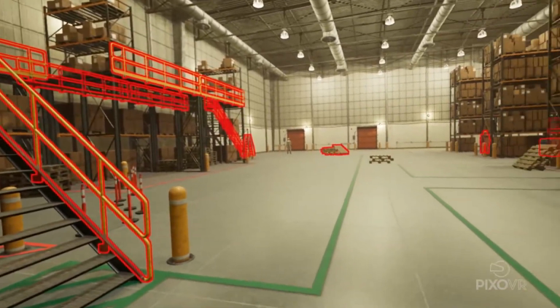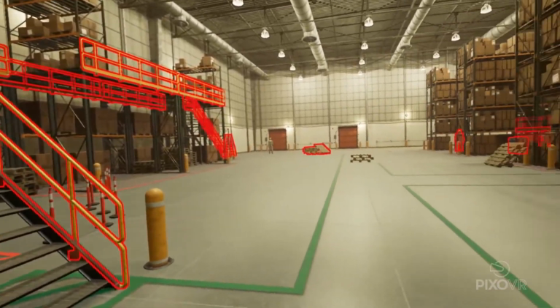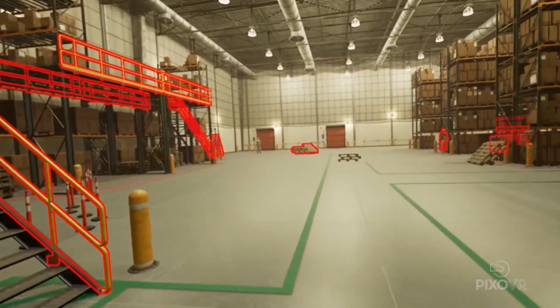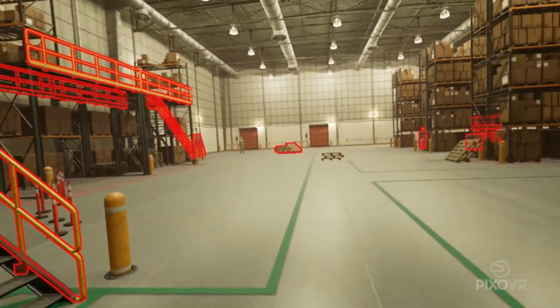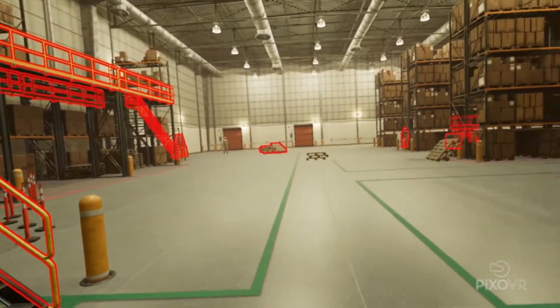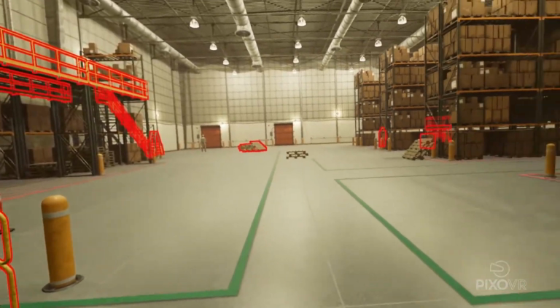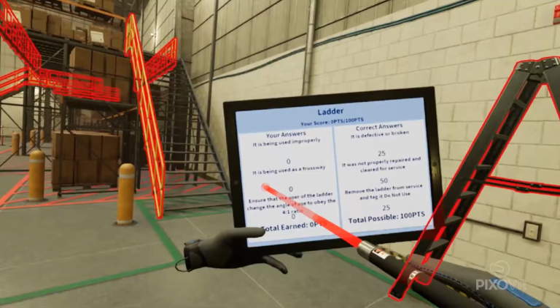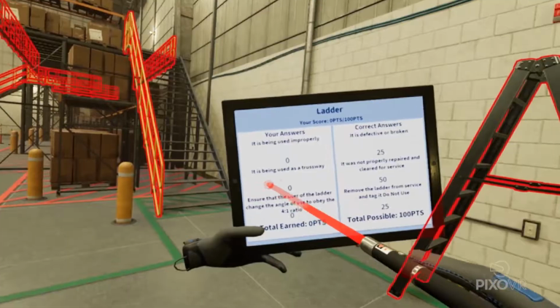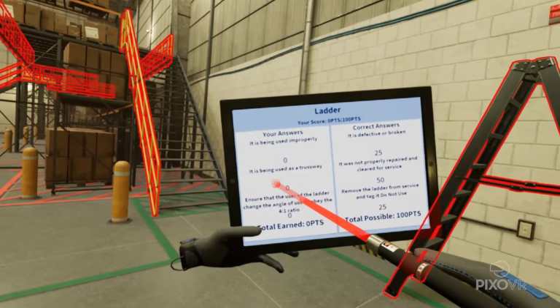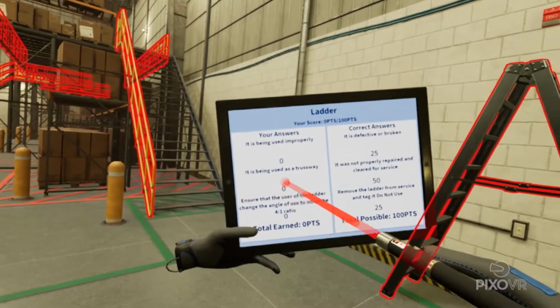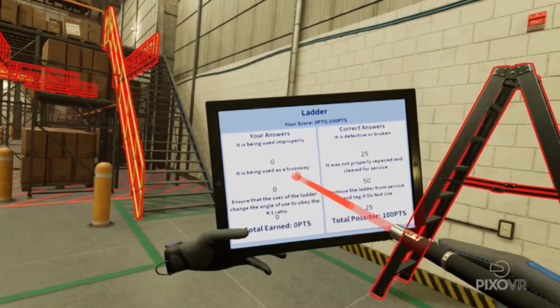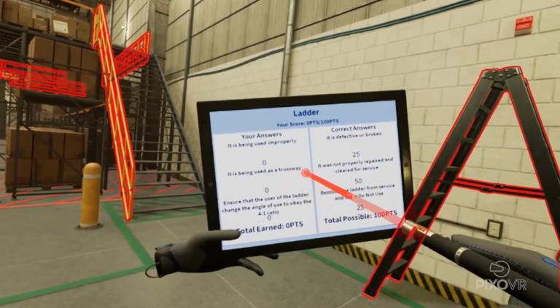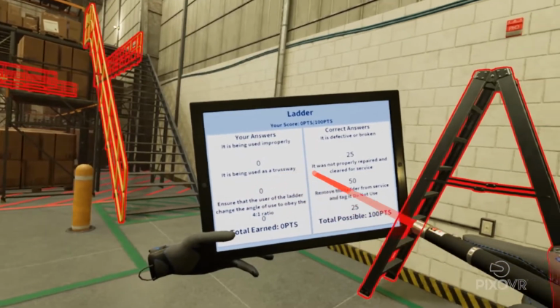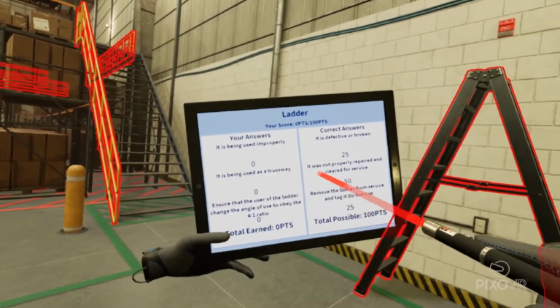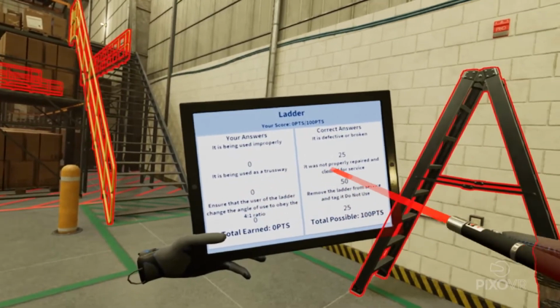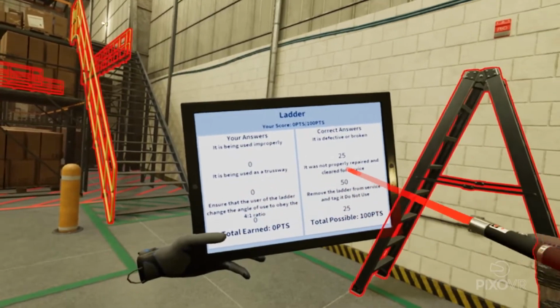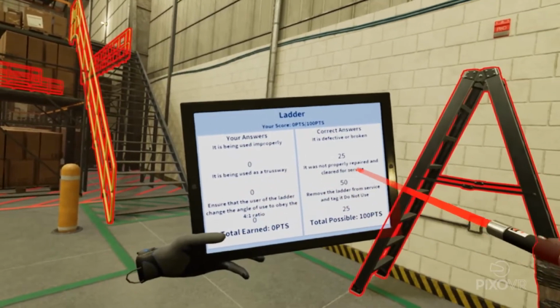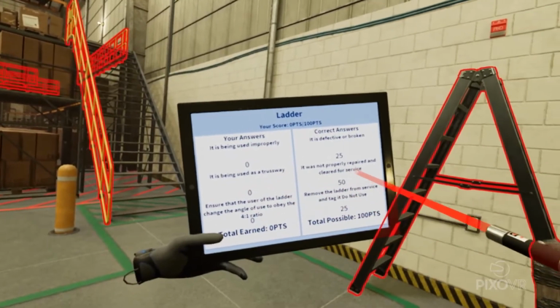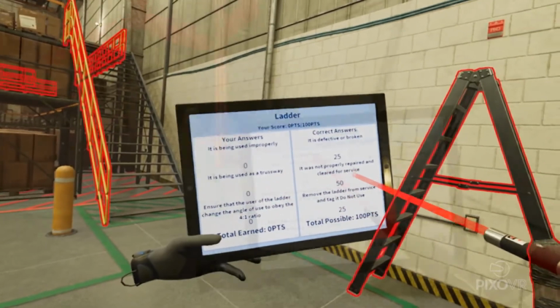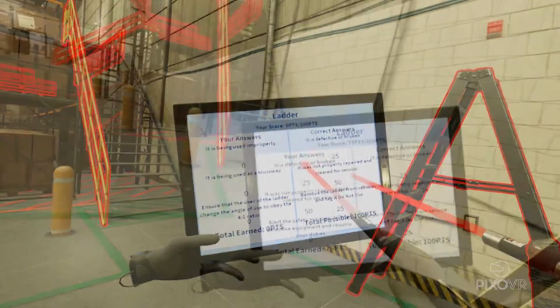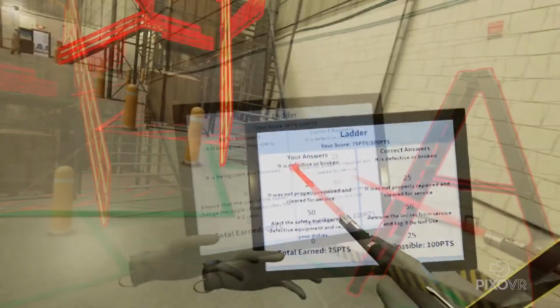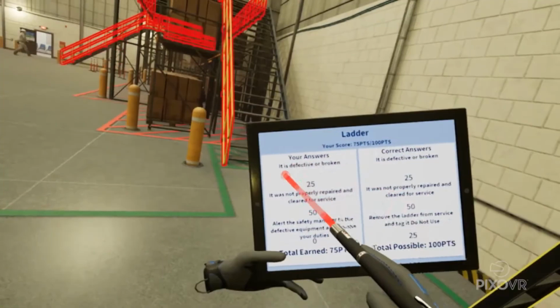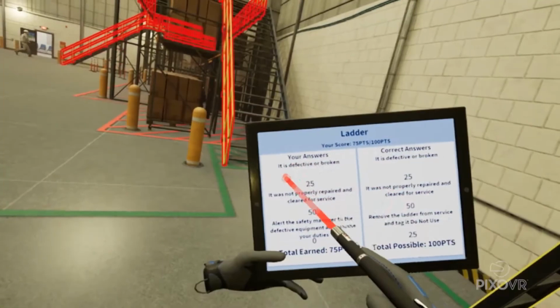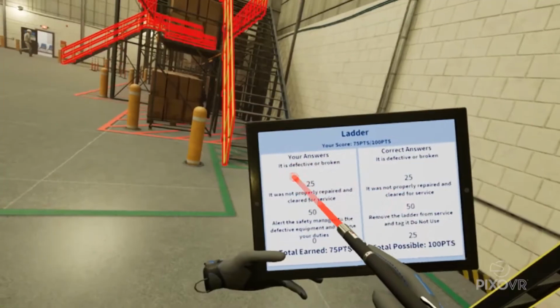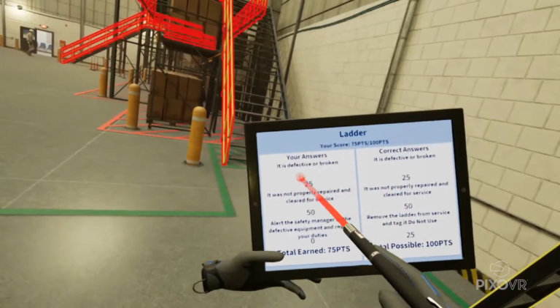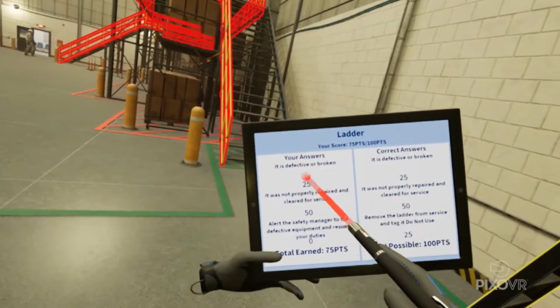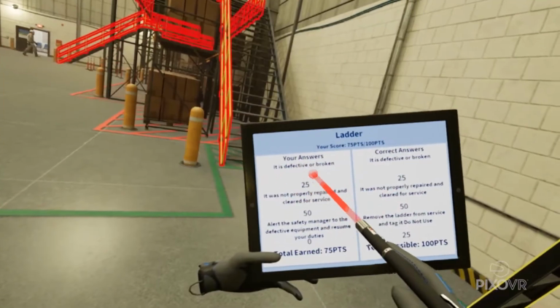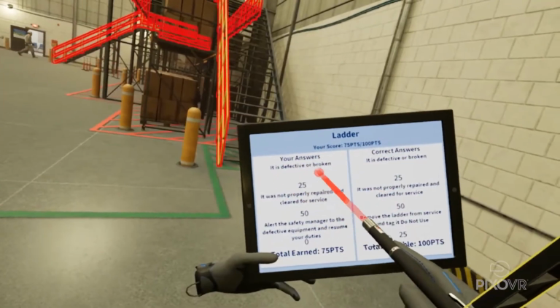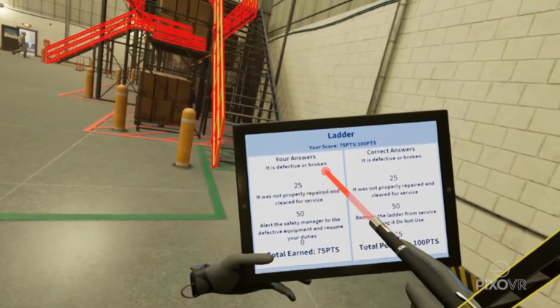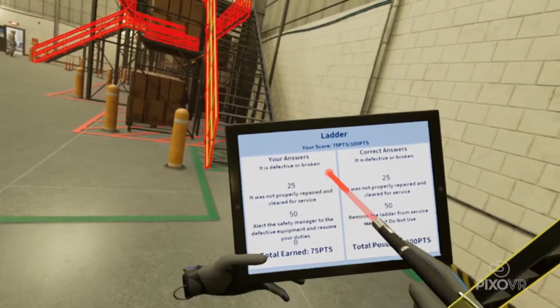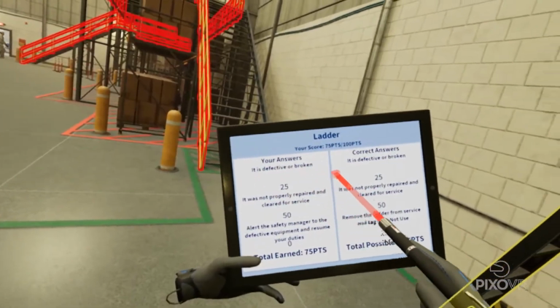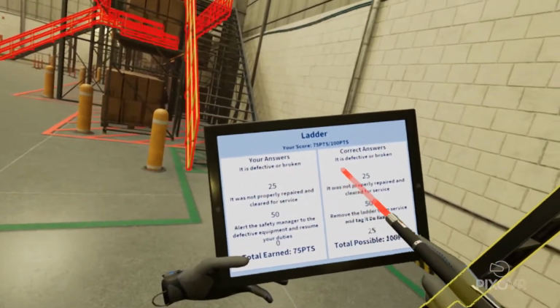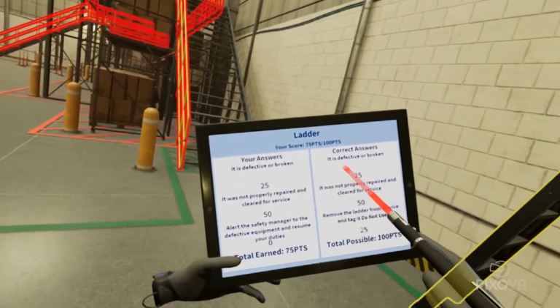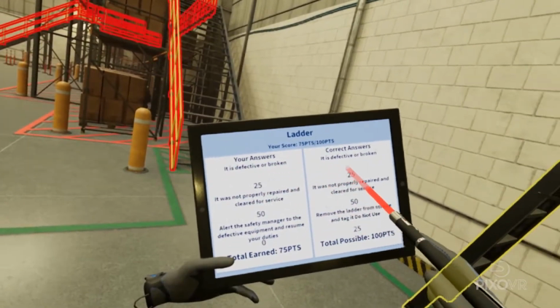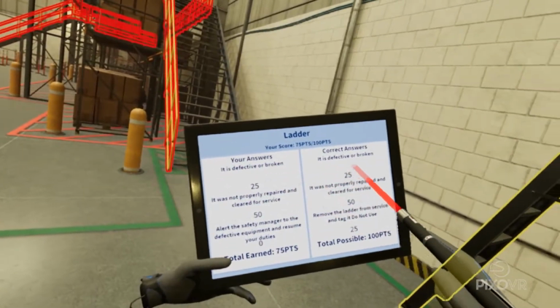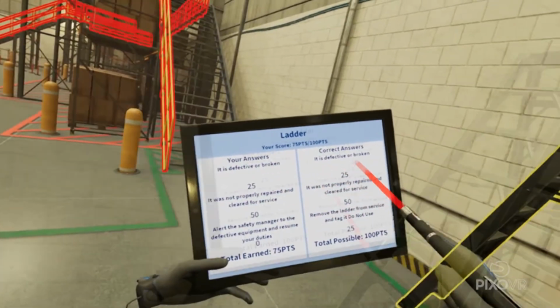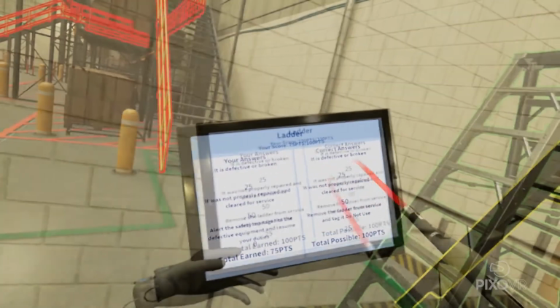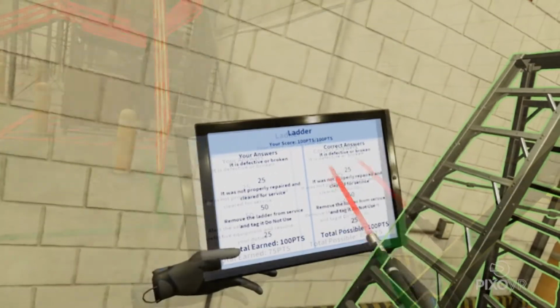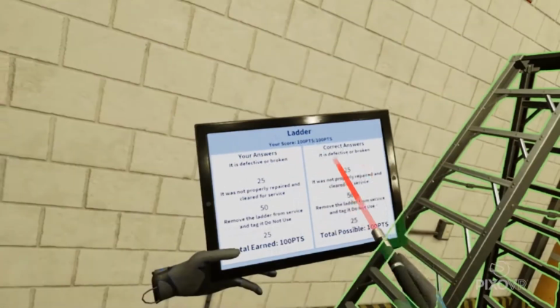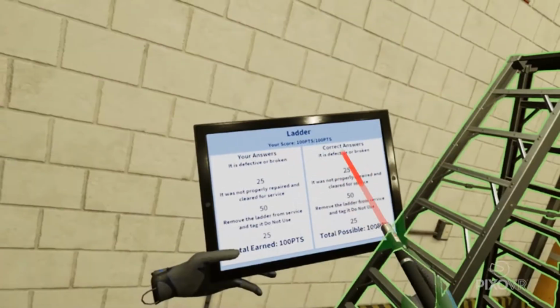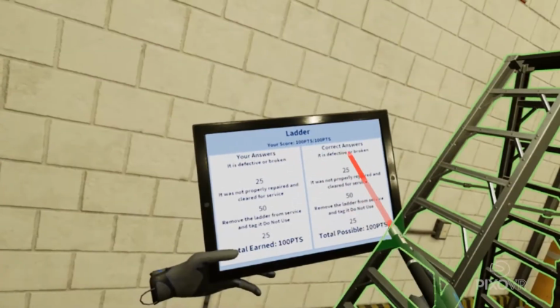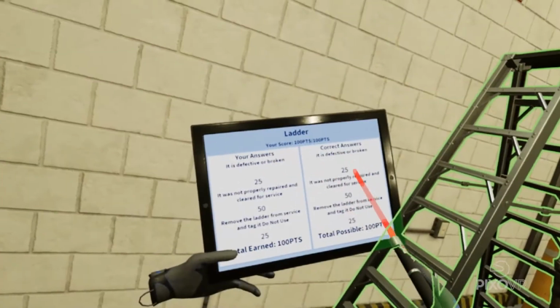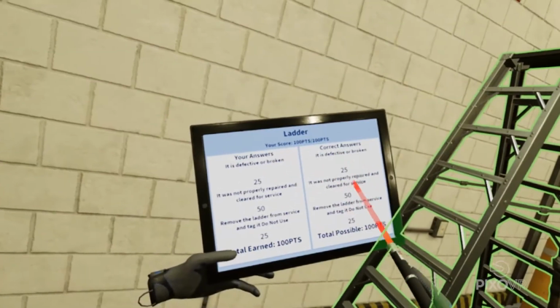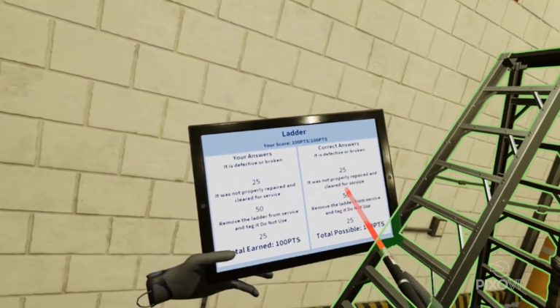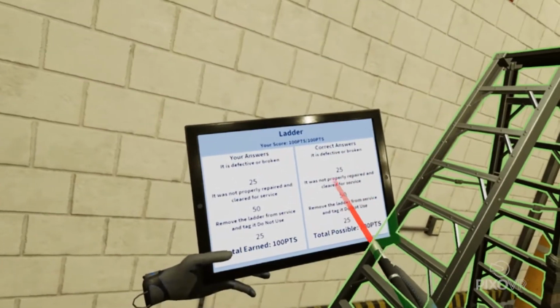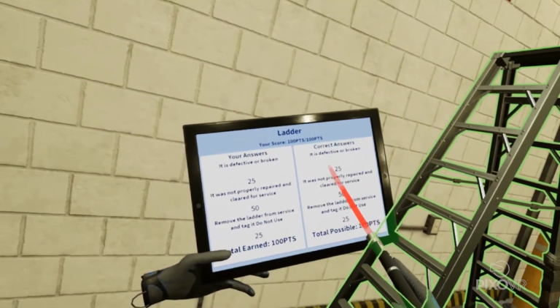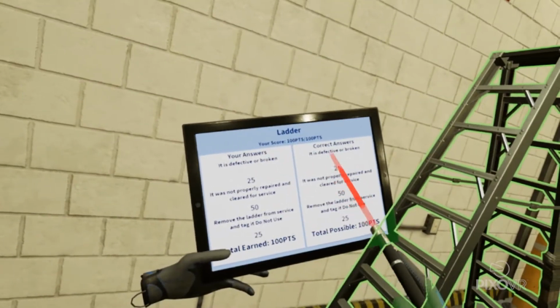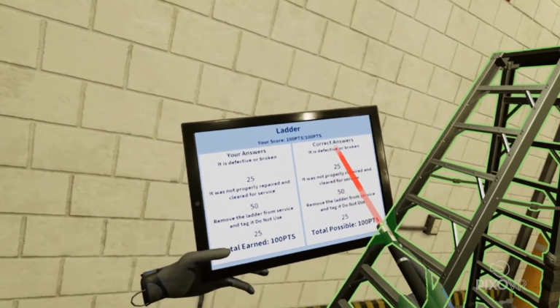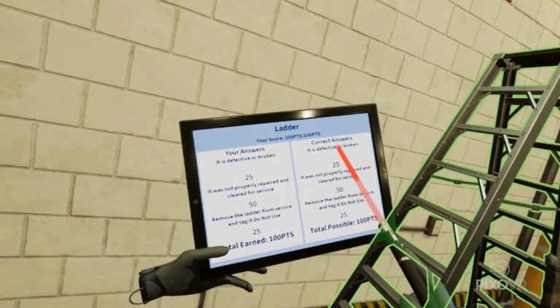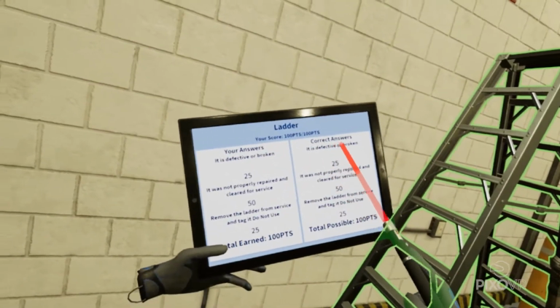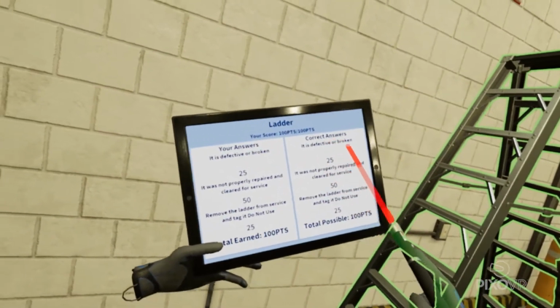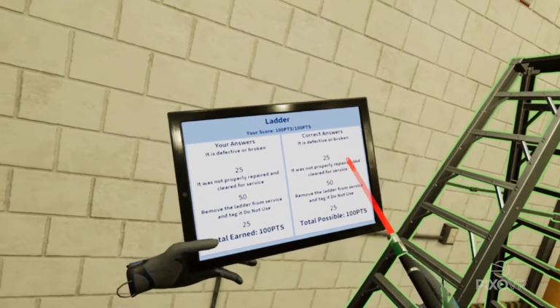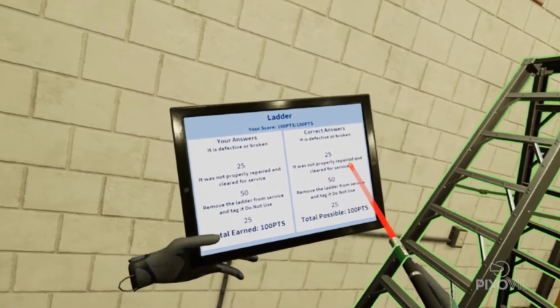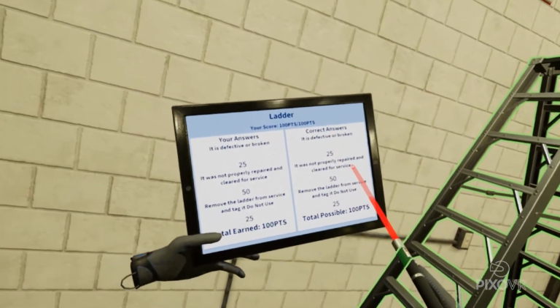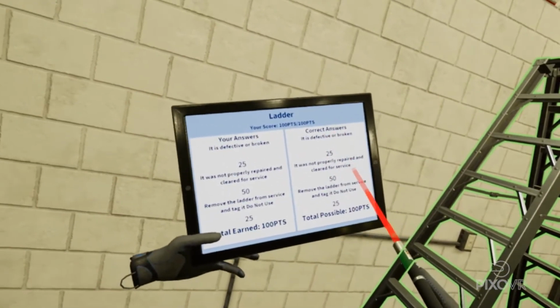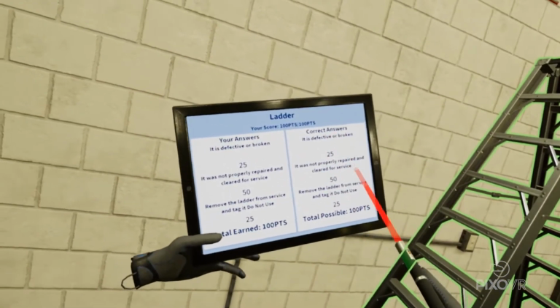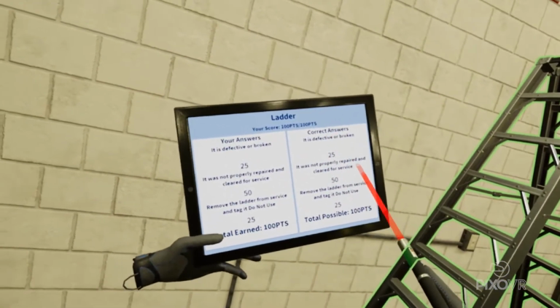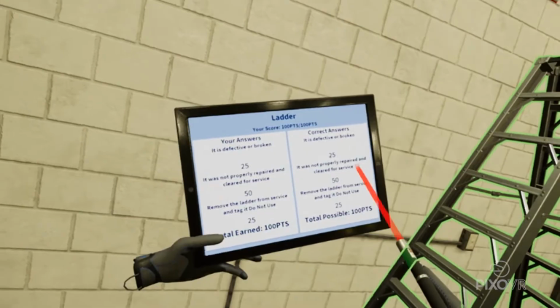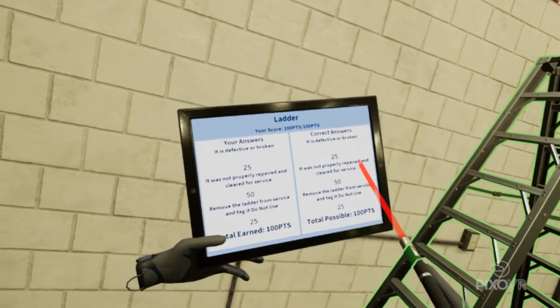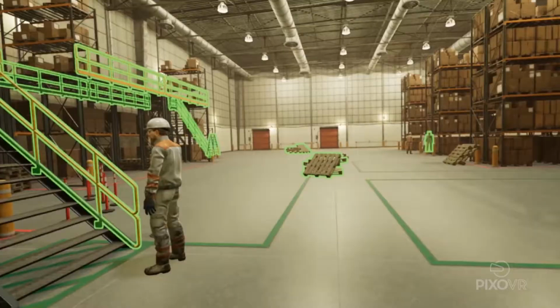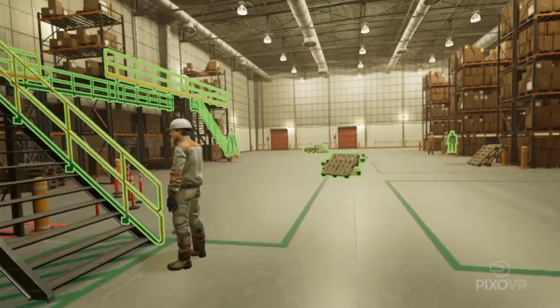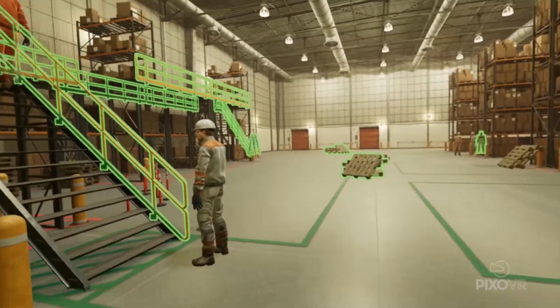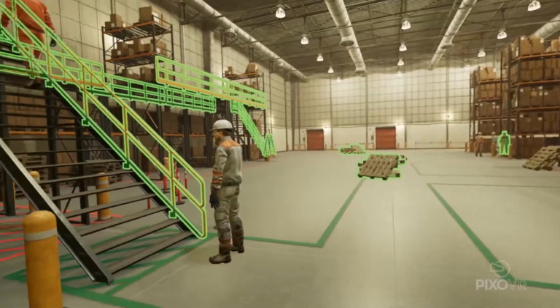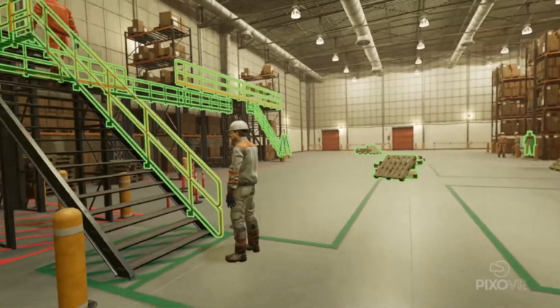The course is repeatable, allowing you to target areas for improvement in future sessions, tracking employees' progress on their way to full compliance.